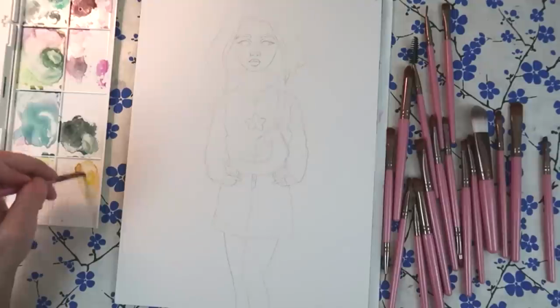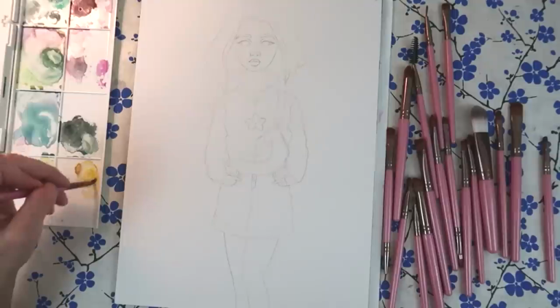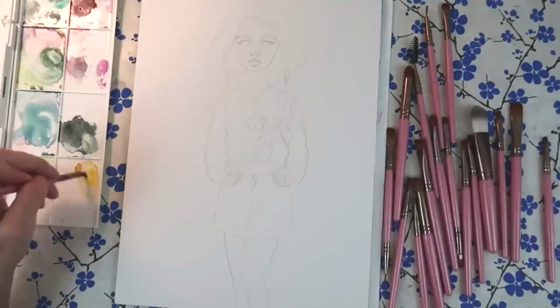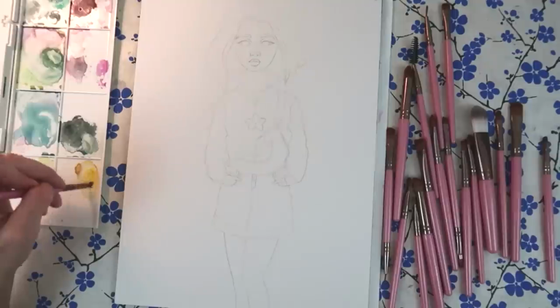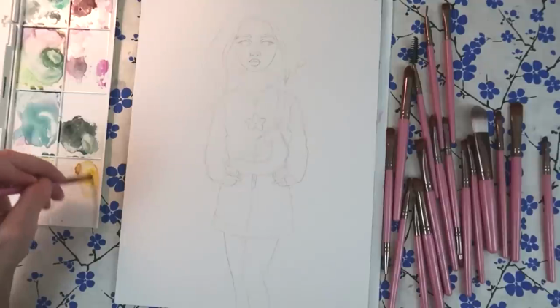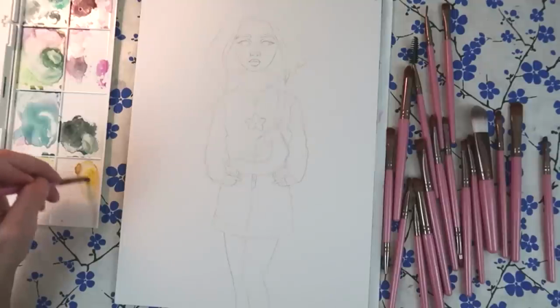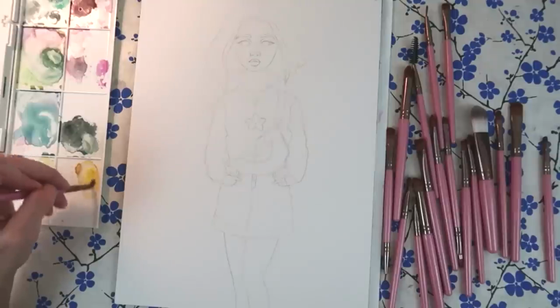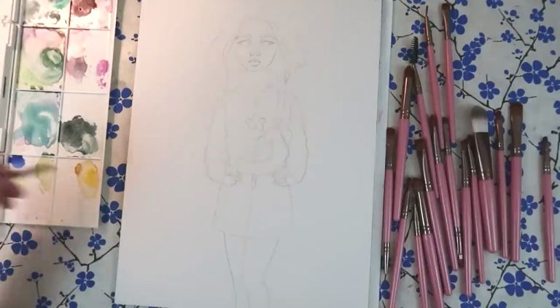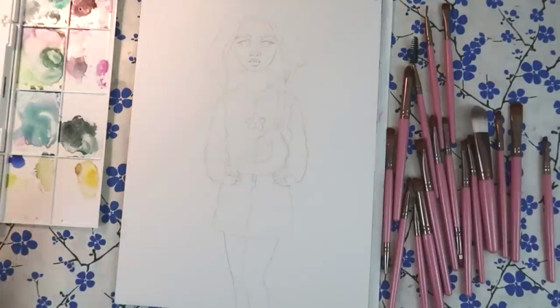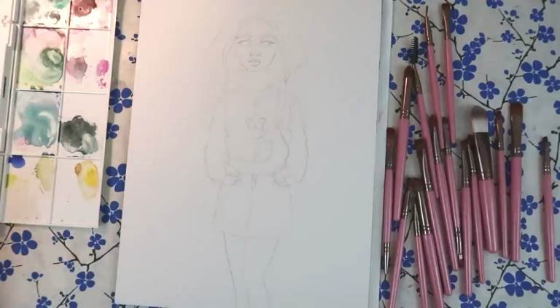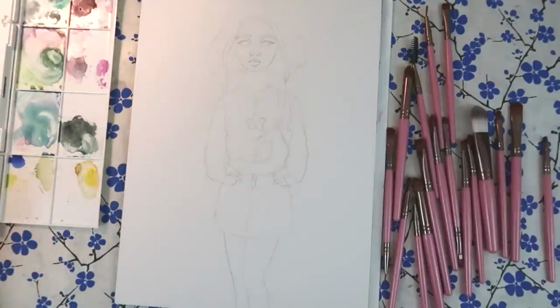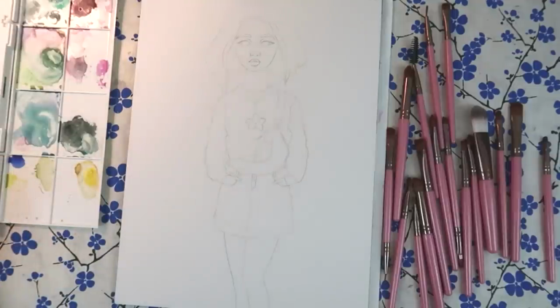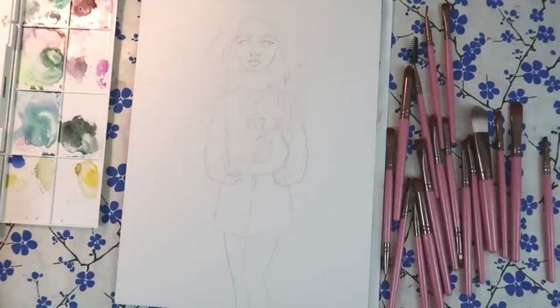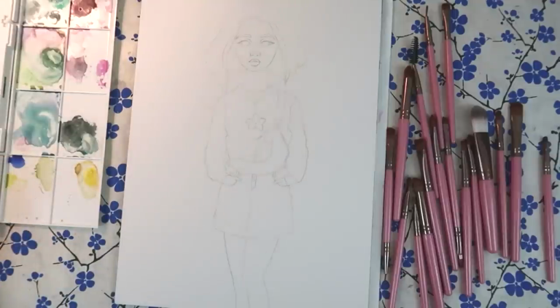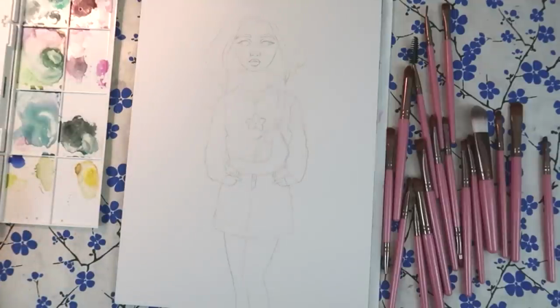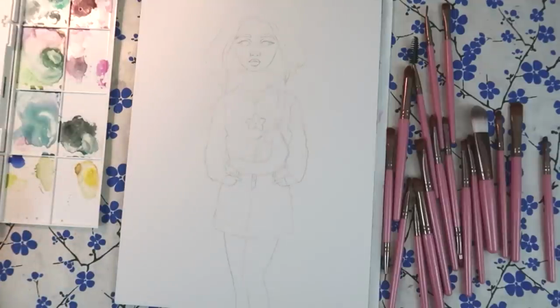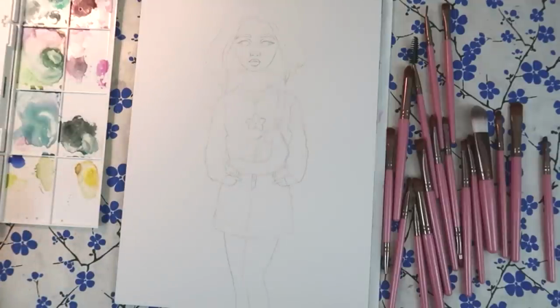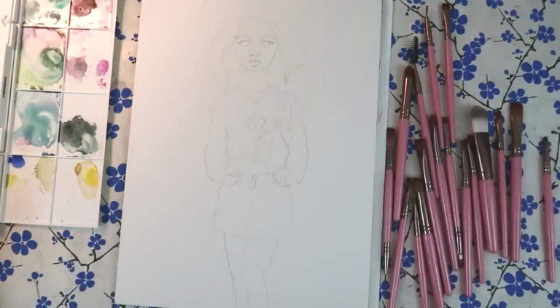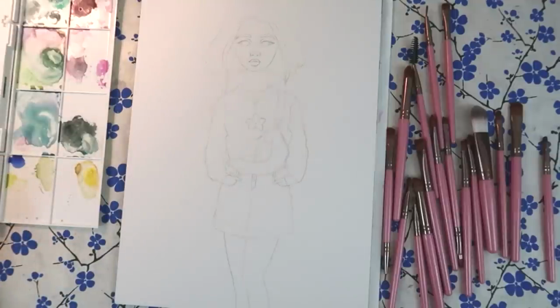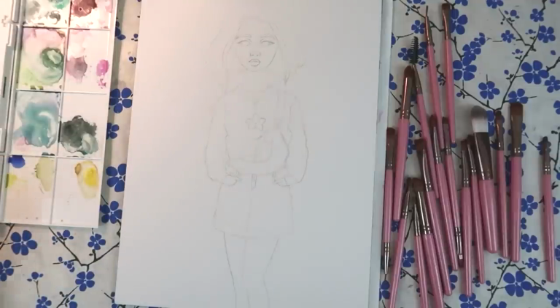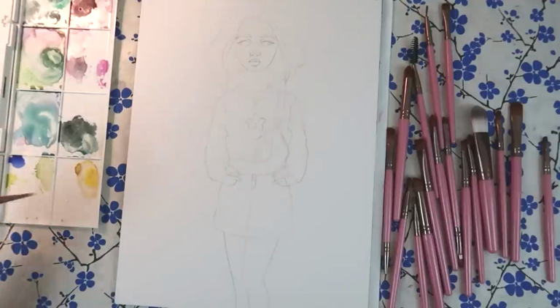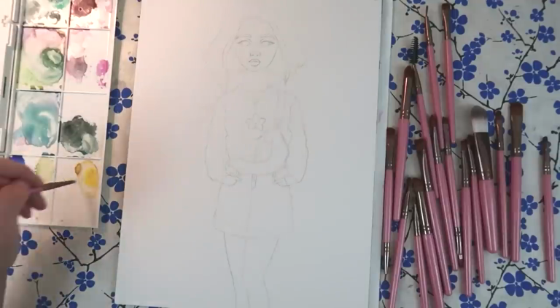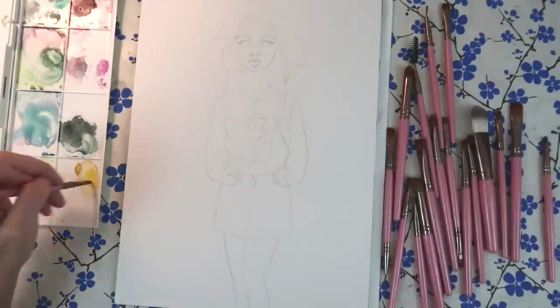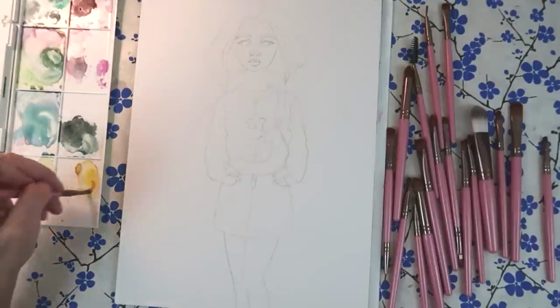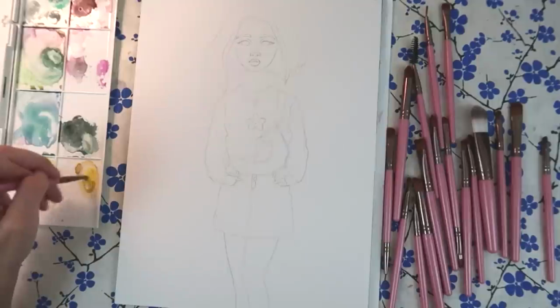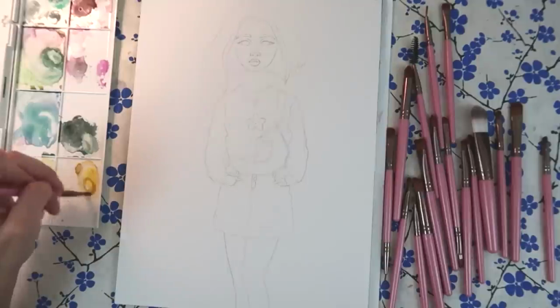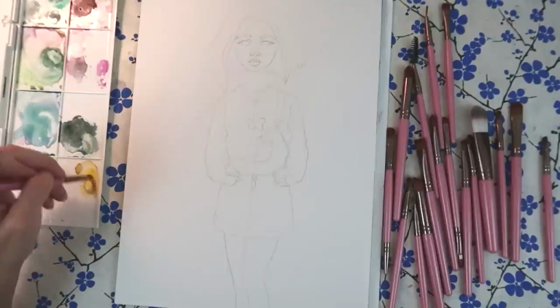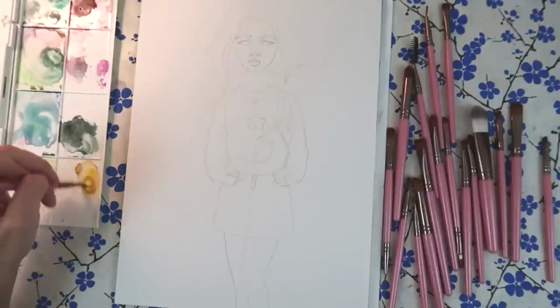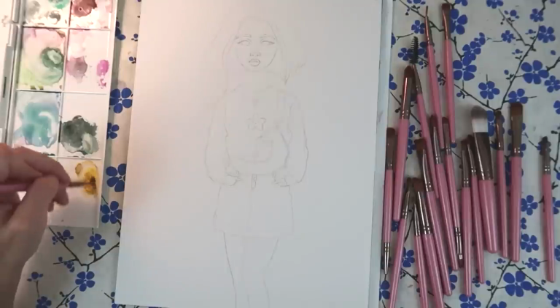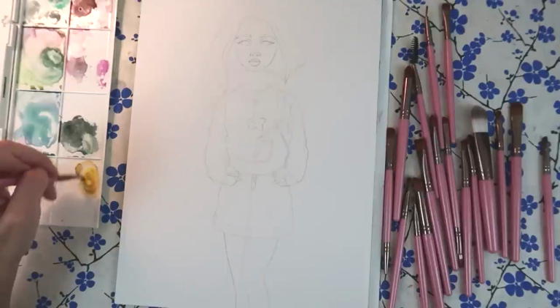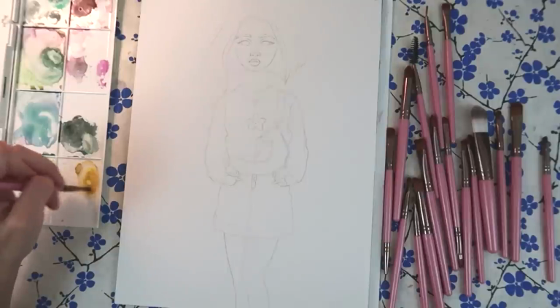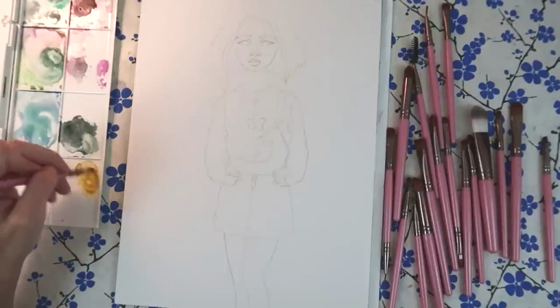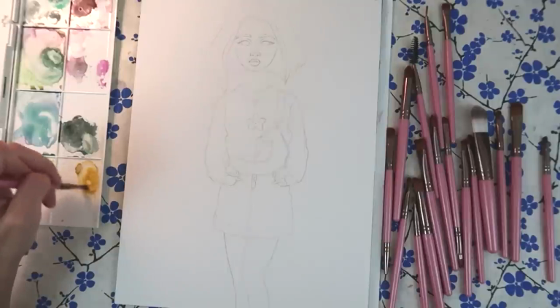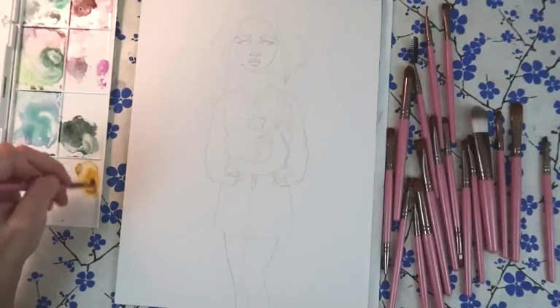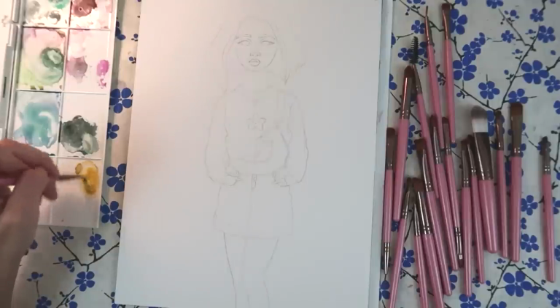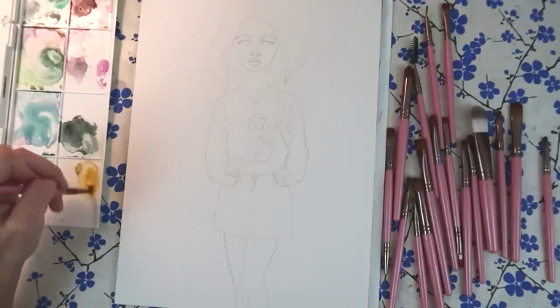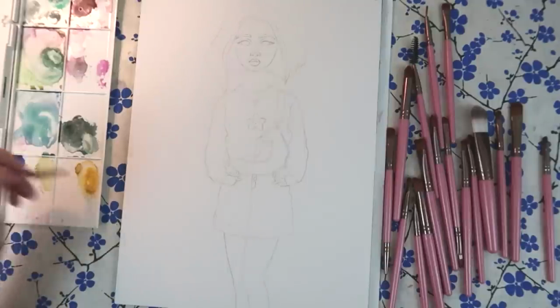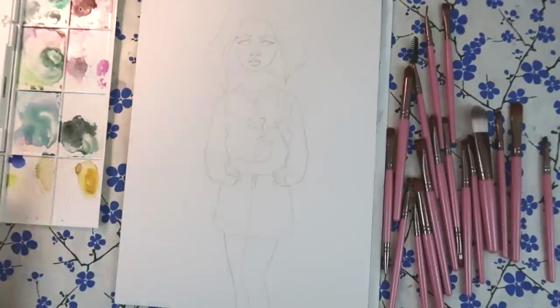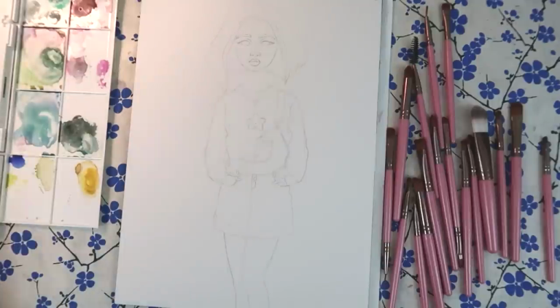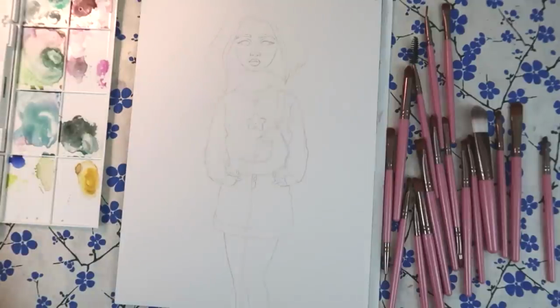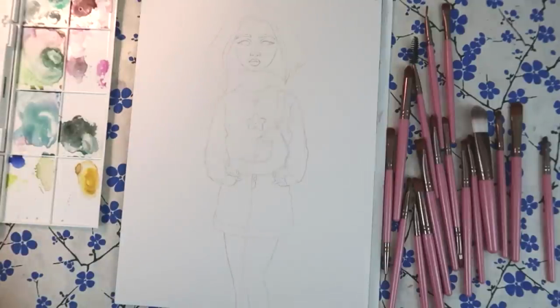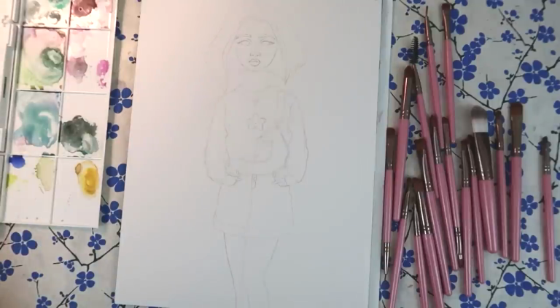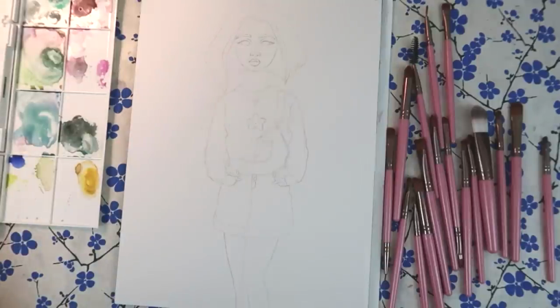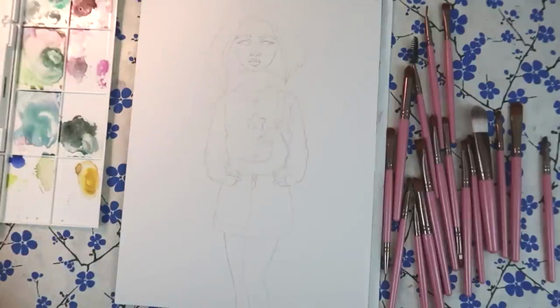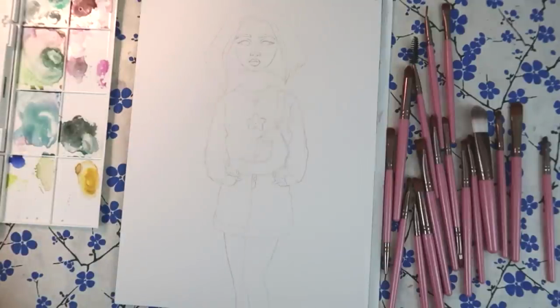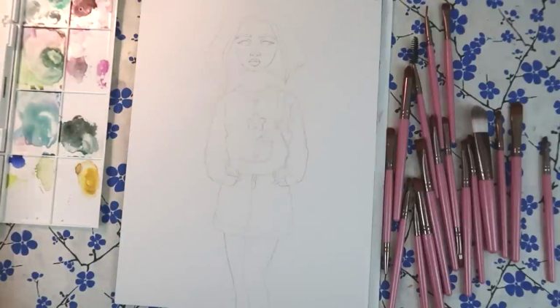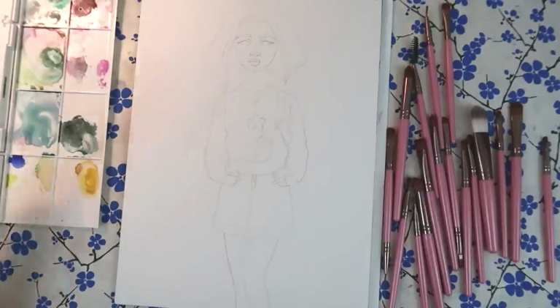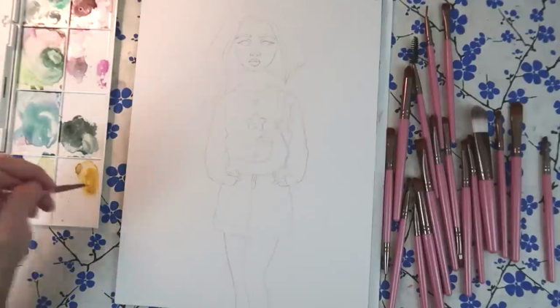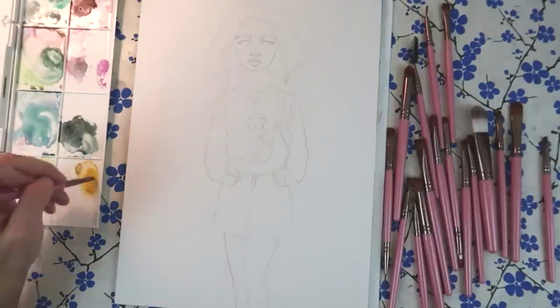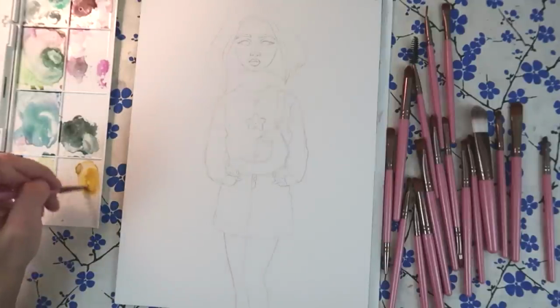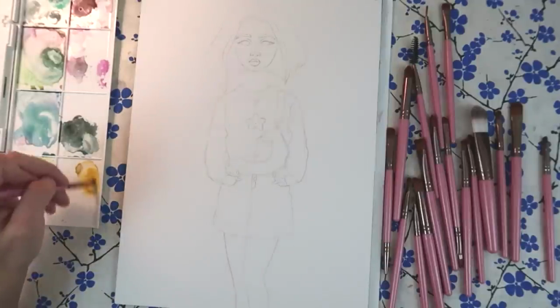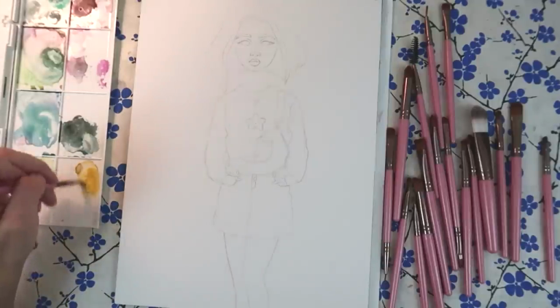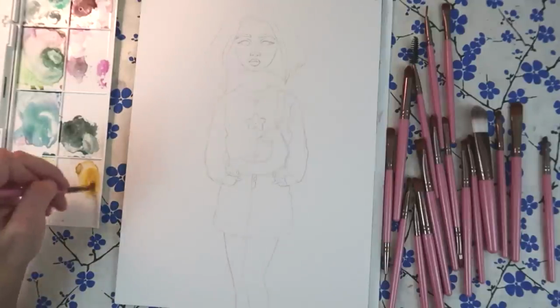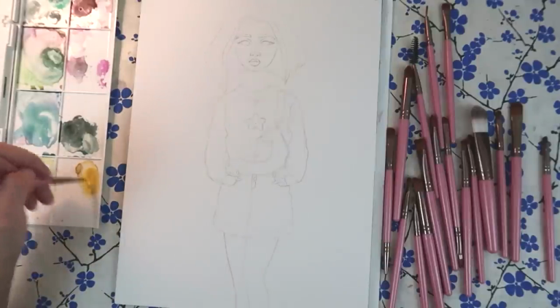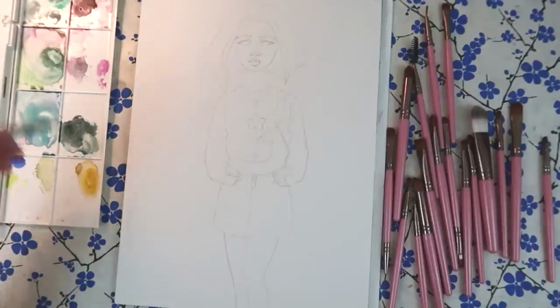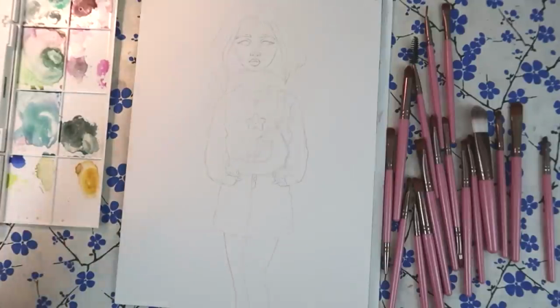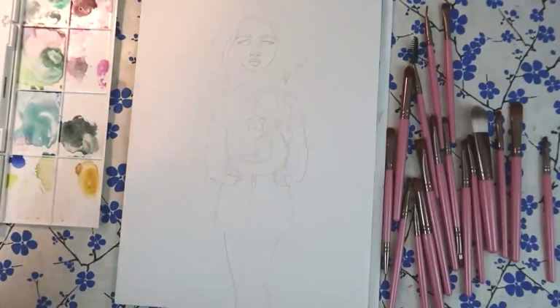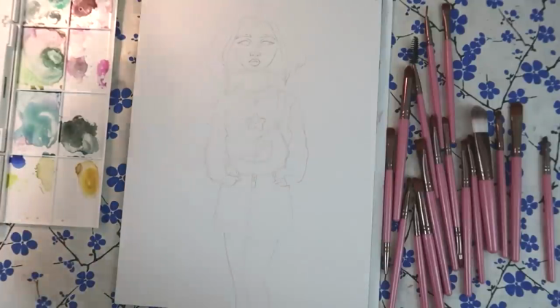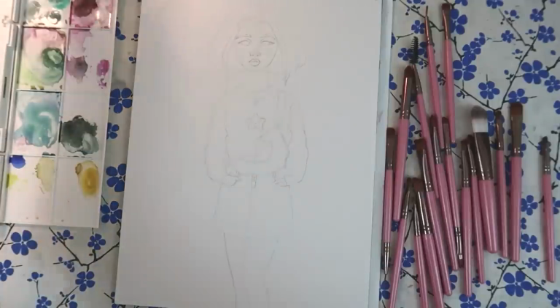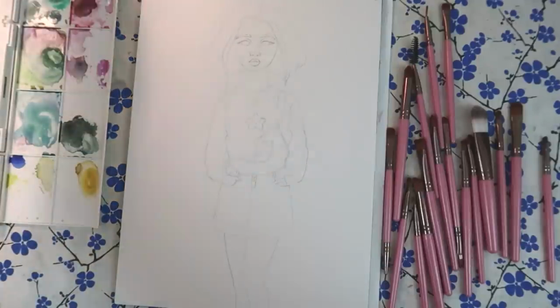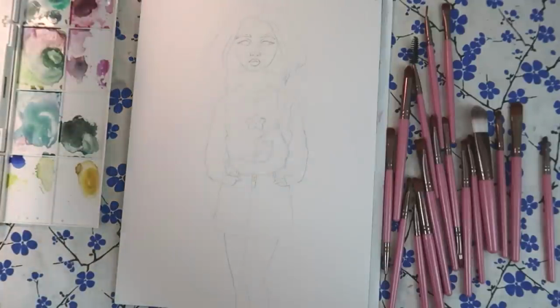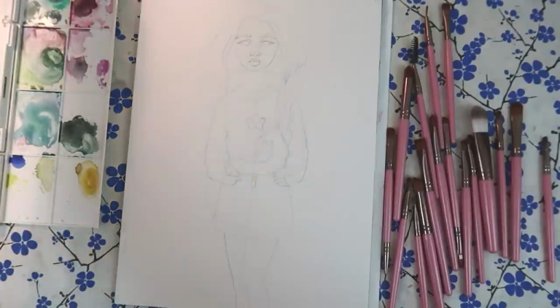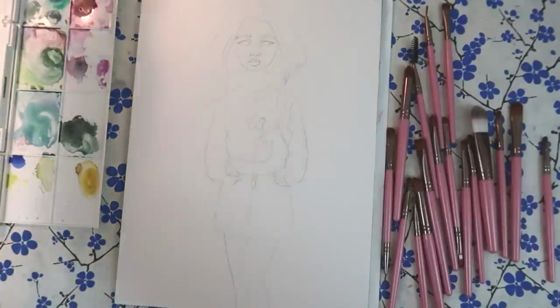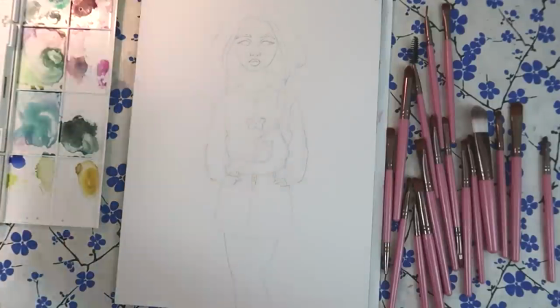Hey guys! Today we are painting with makeup brushes. As you have requested lately, let's do this!